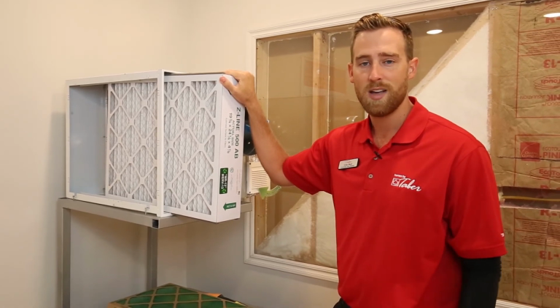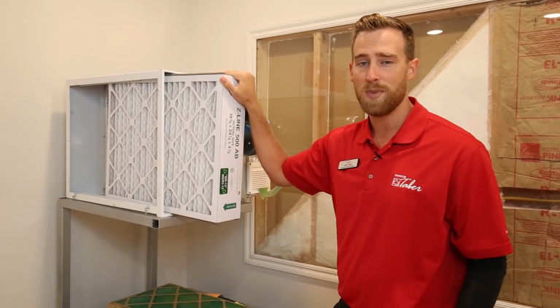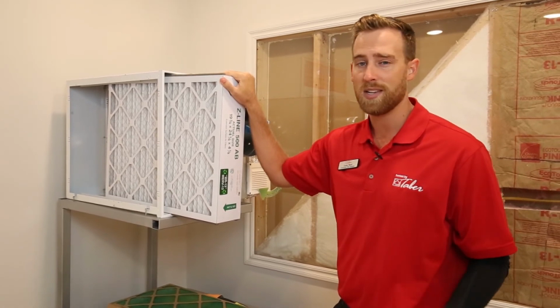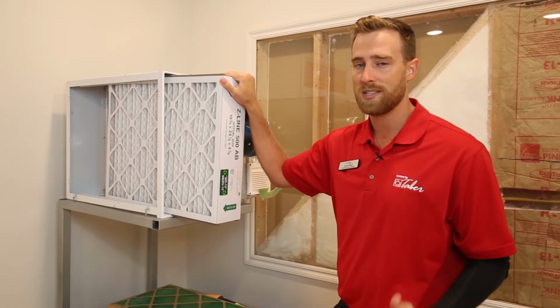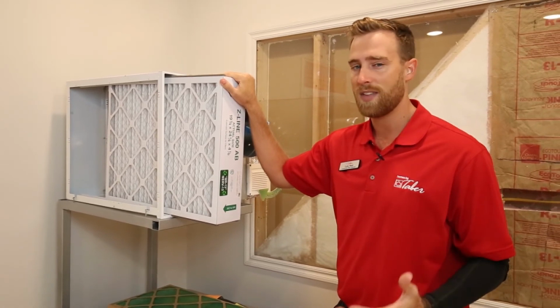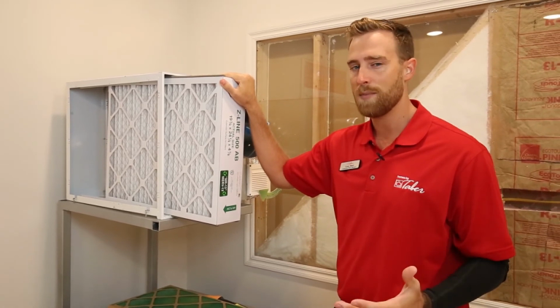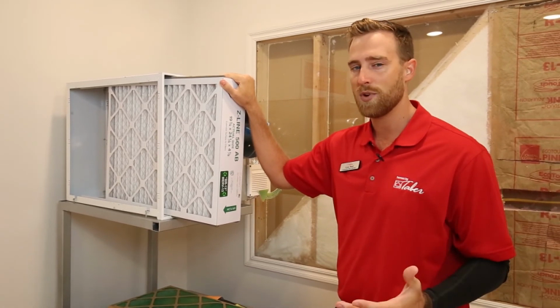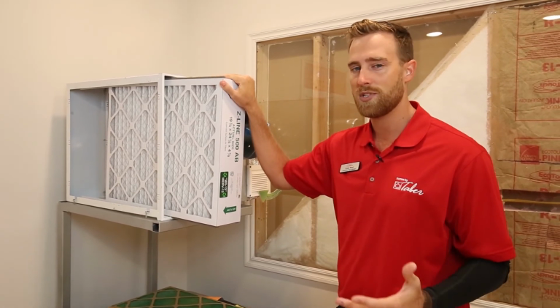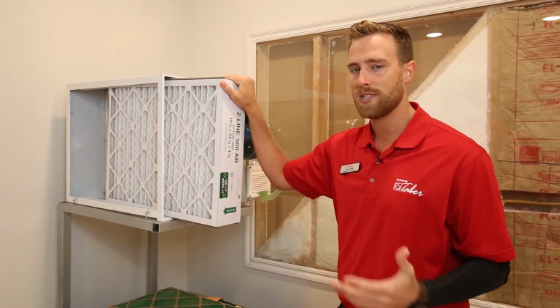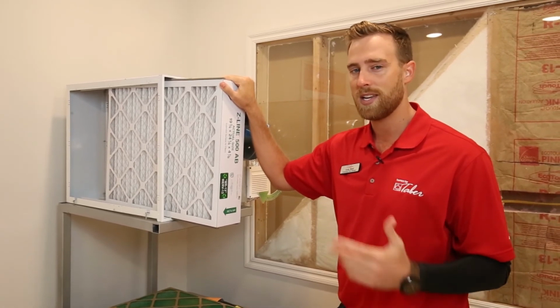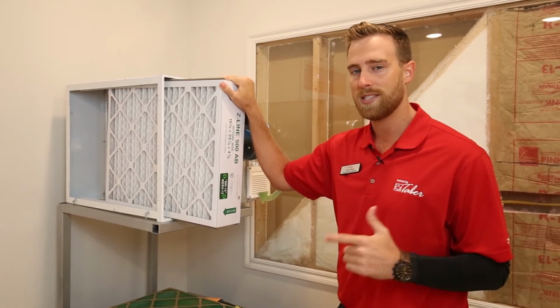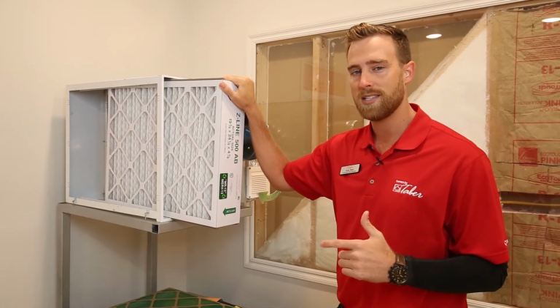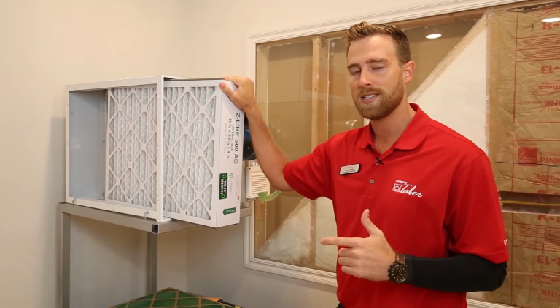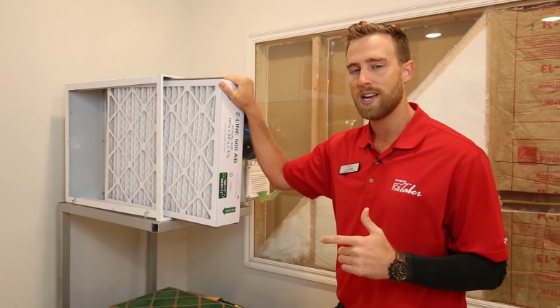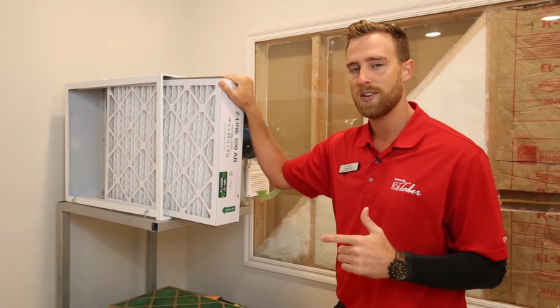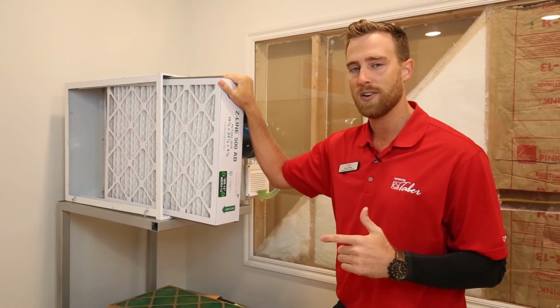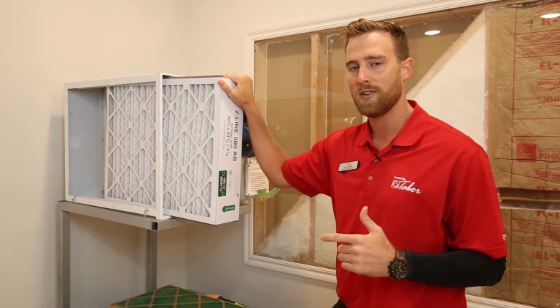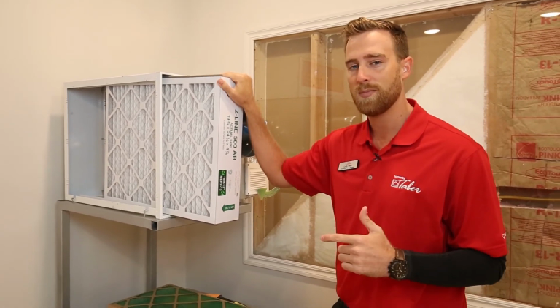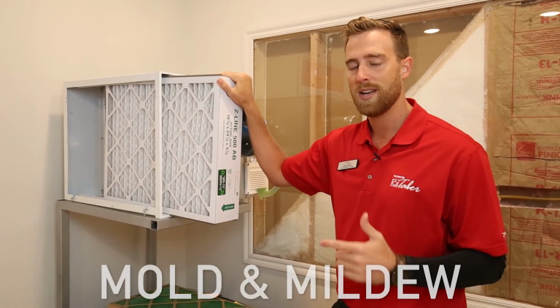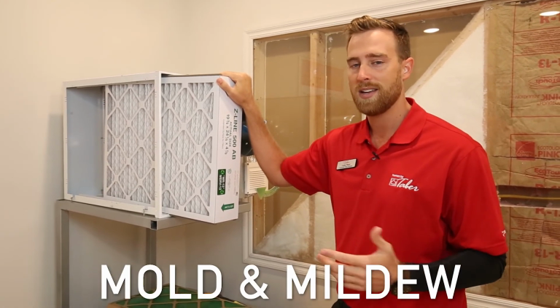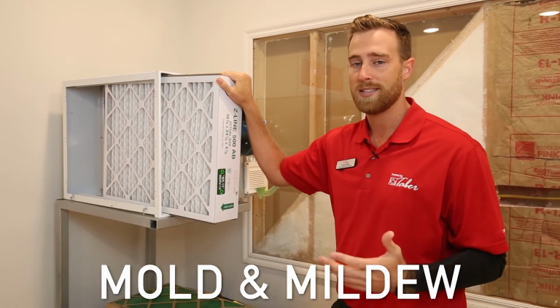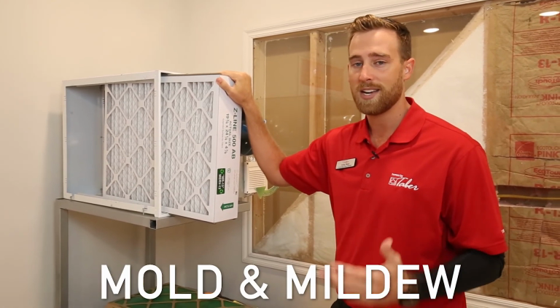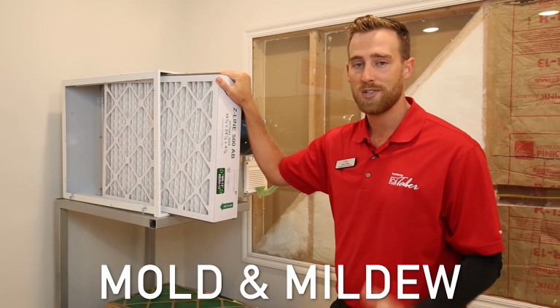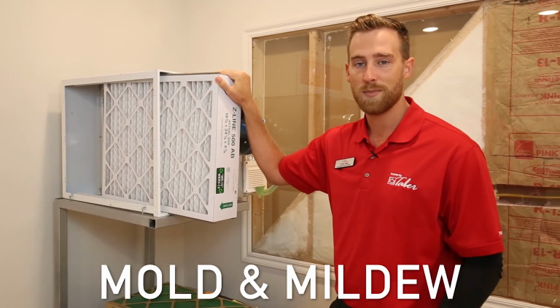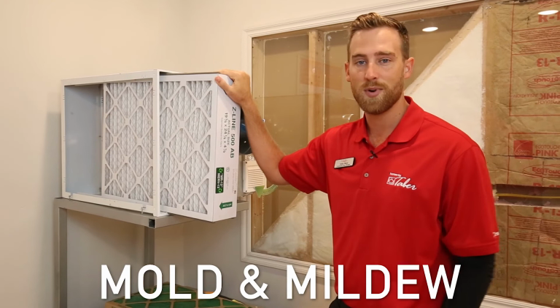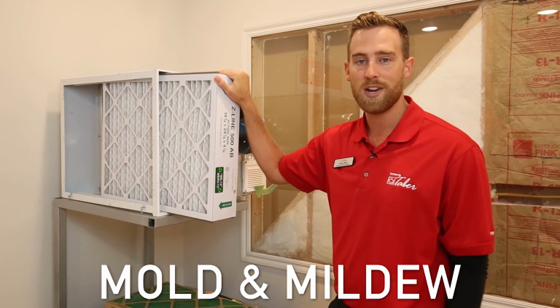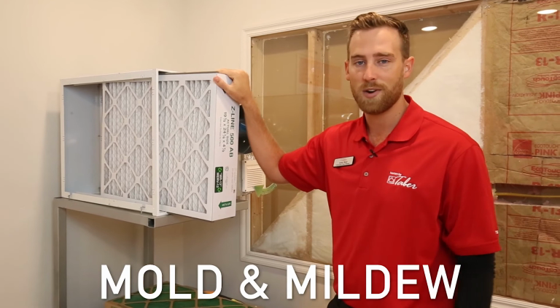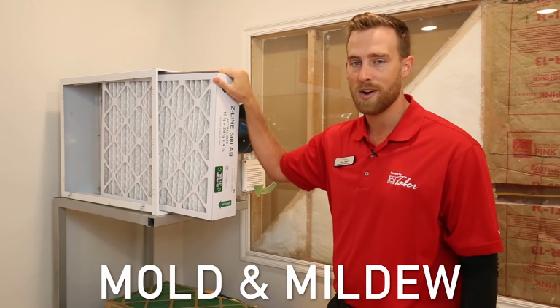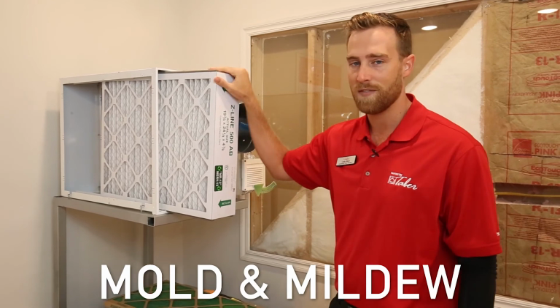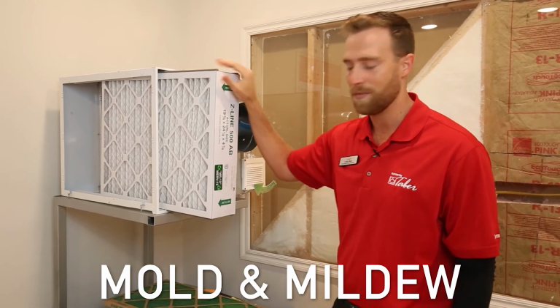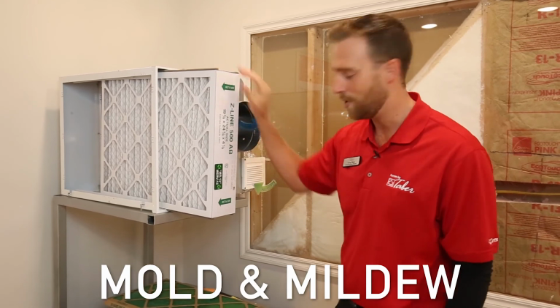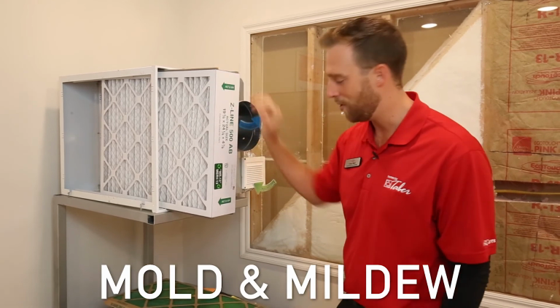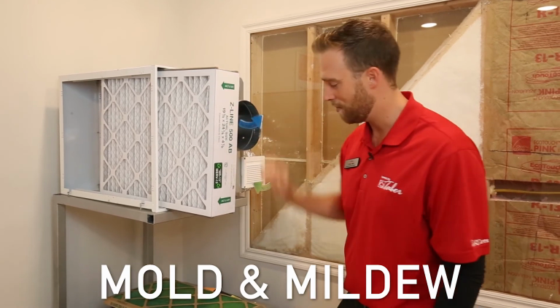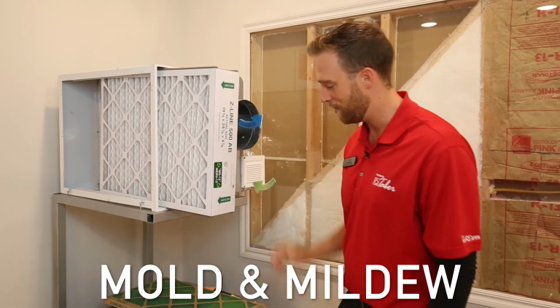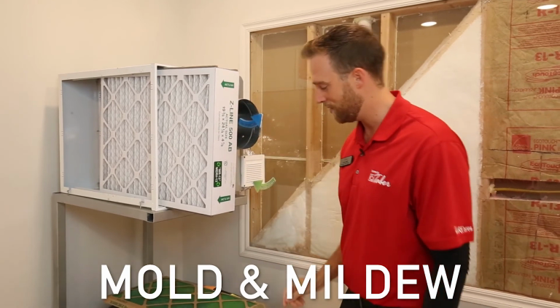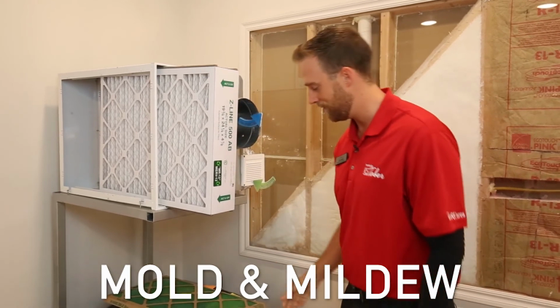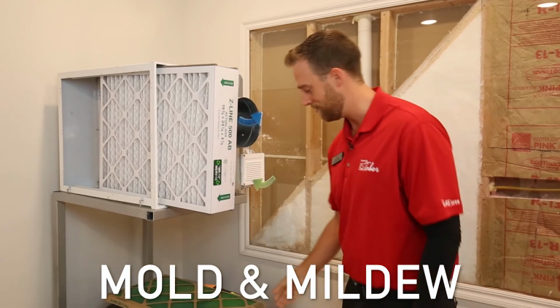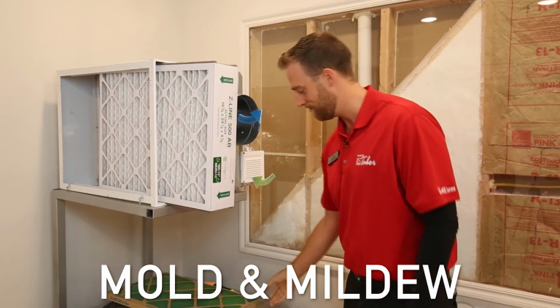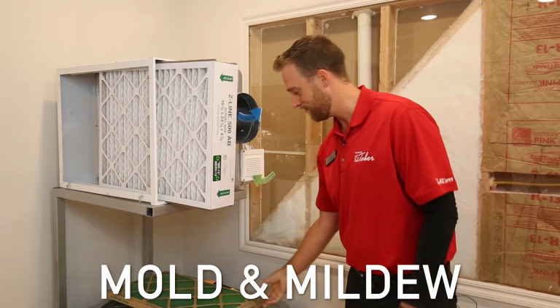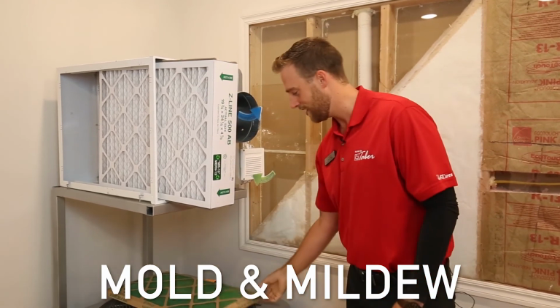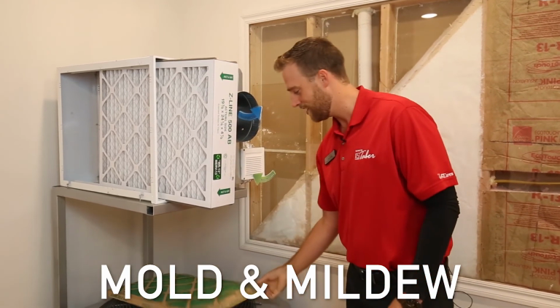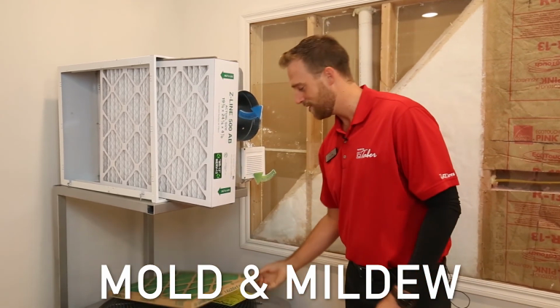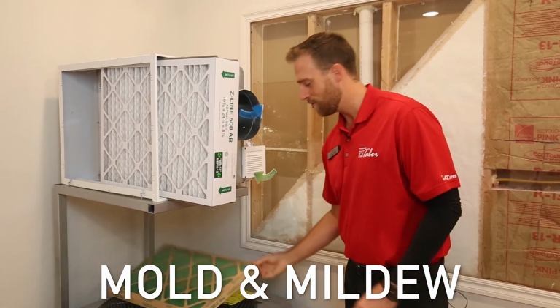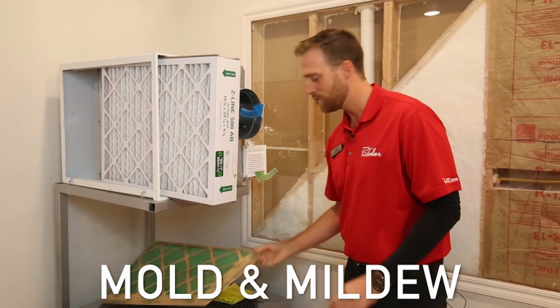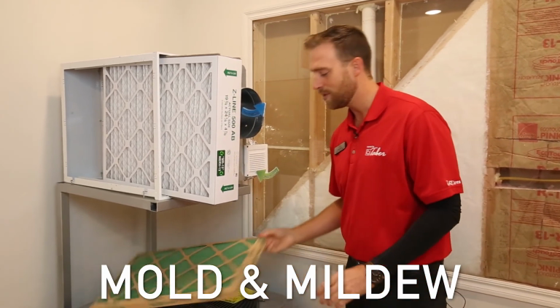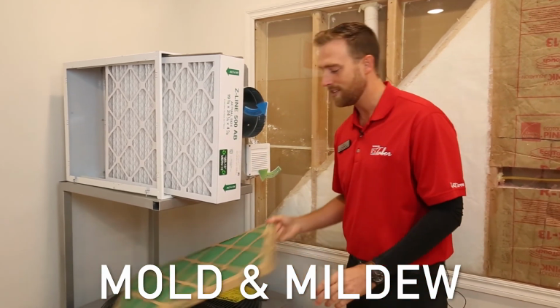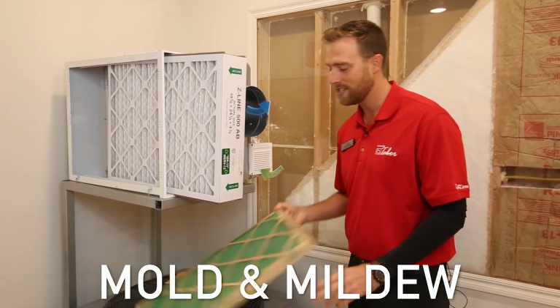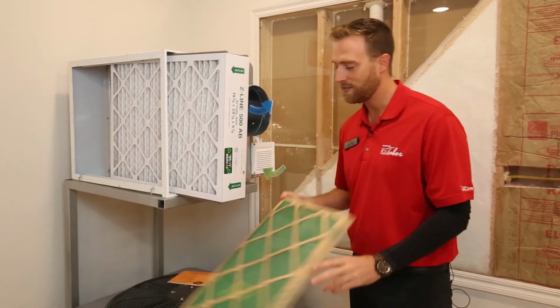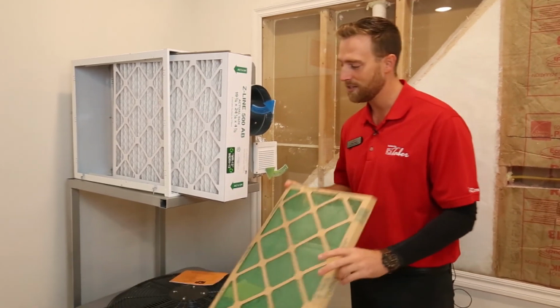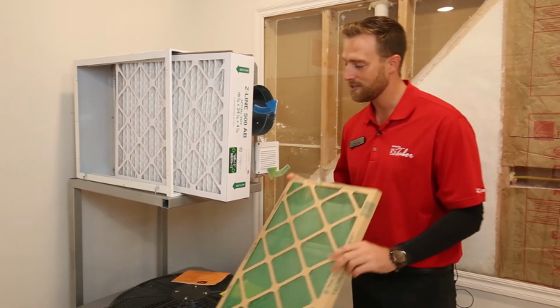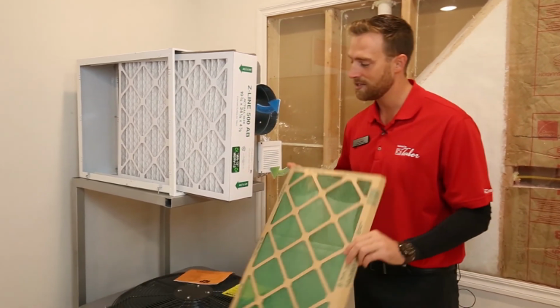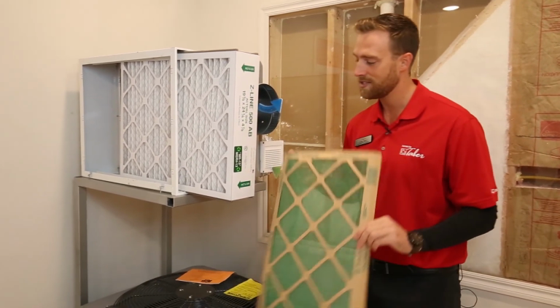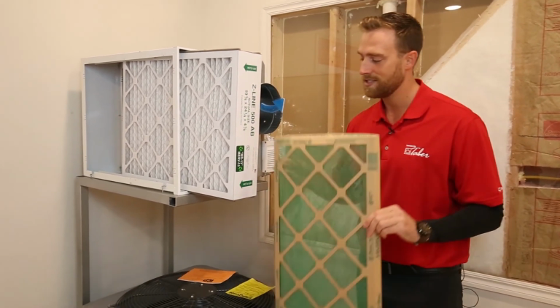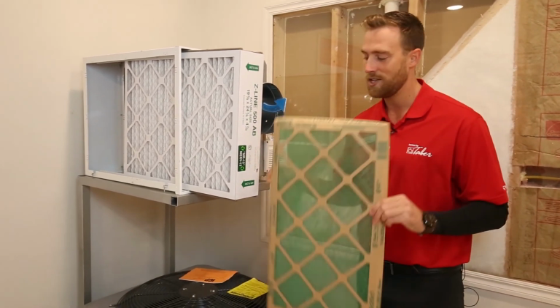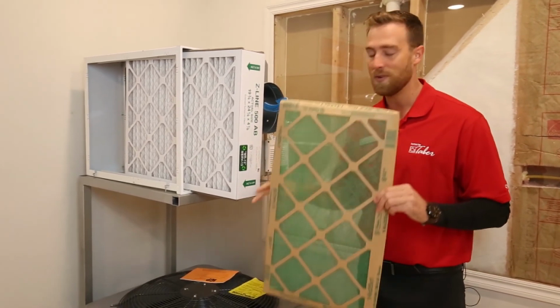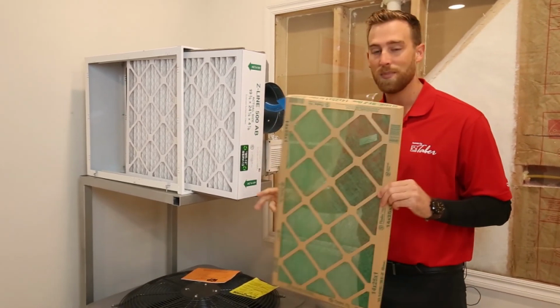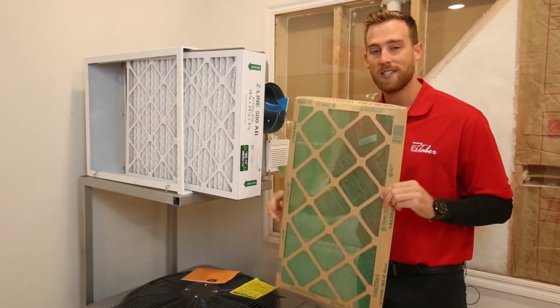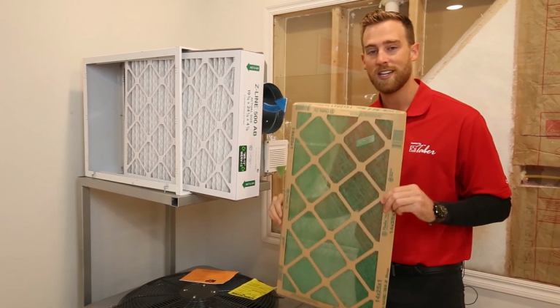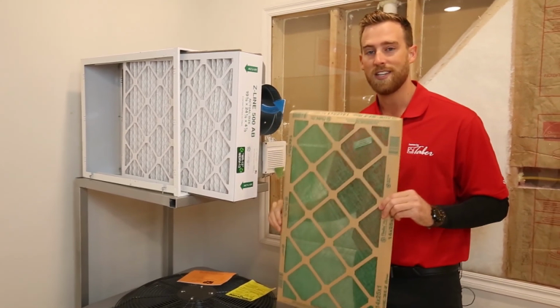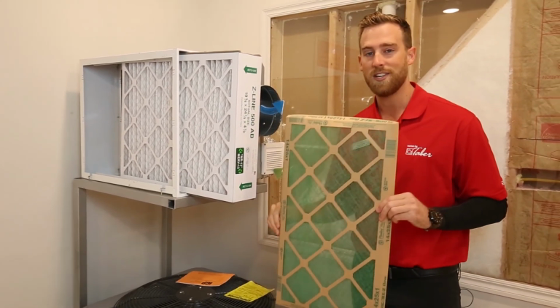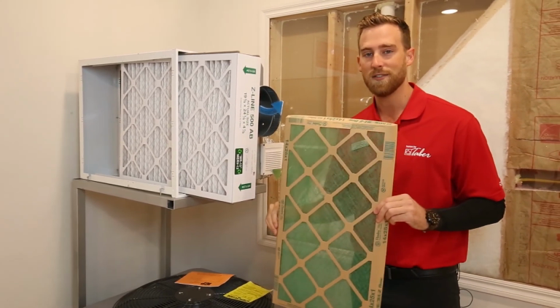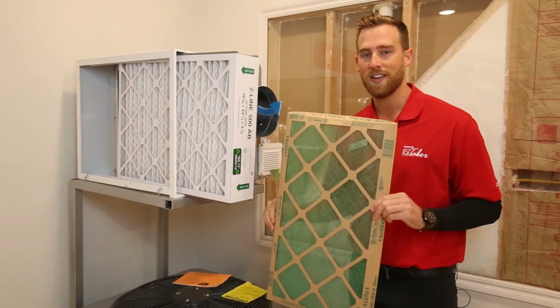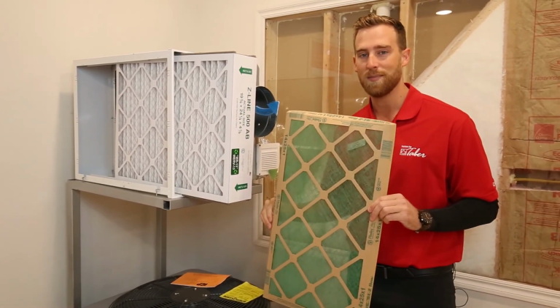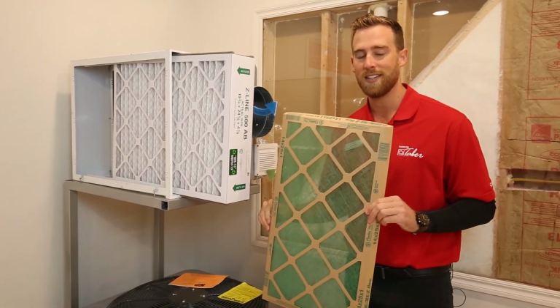Because if that moisture stays inside your home, it's actually a breeding ground for mold and mildew. Which one of these filters do you want protecting your family?